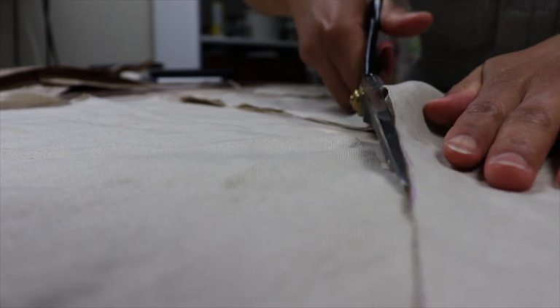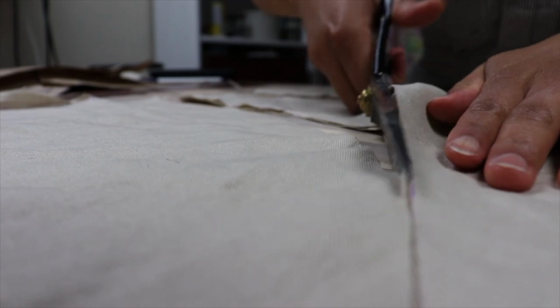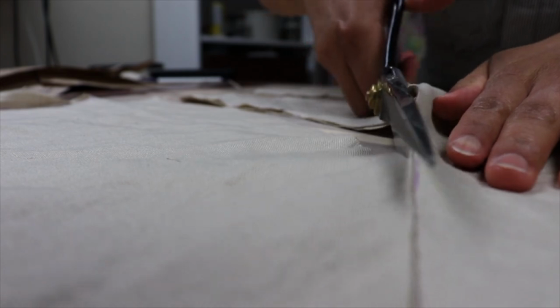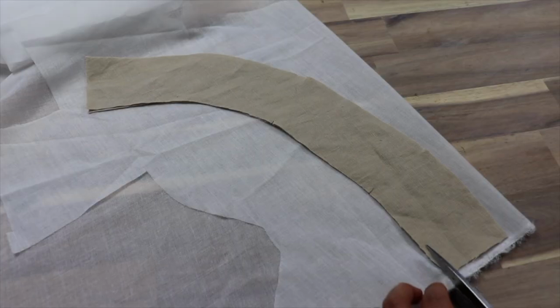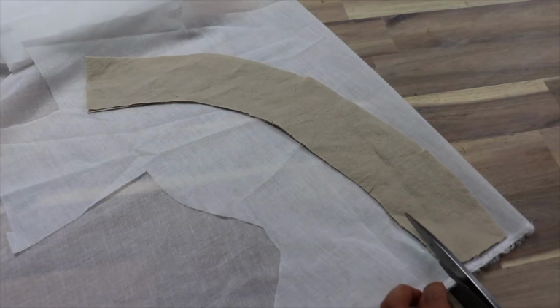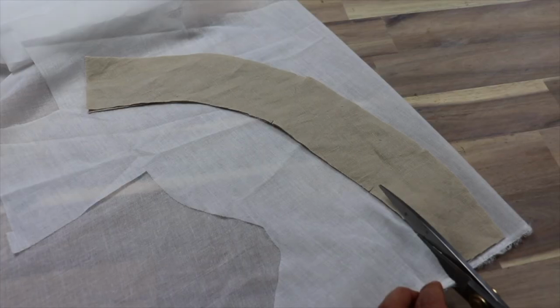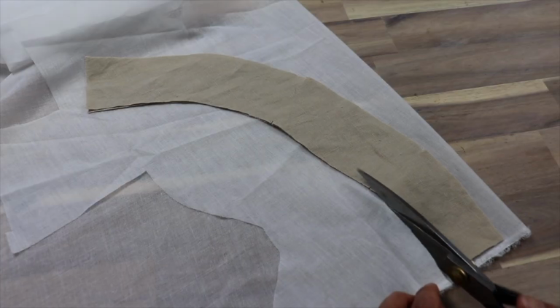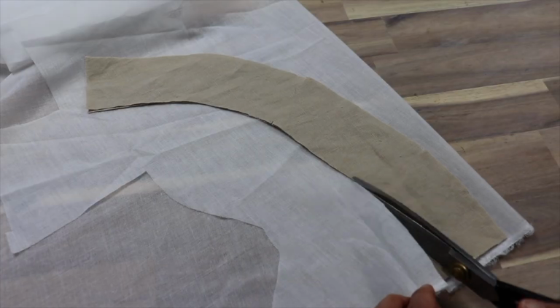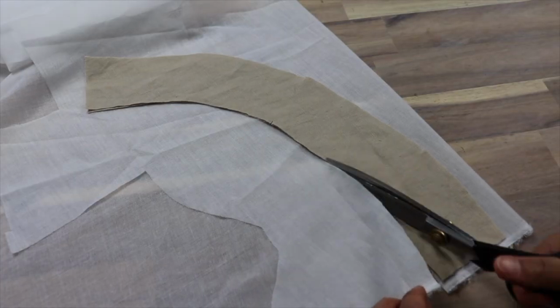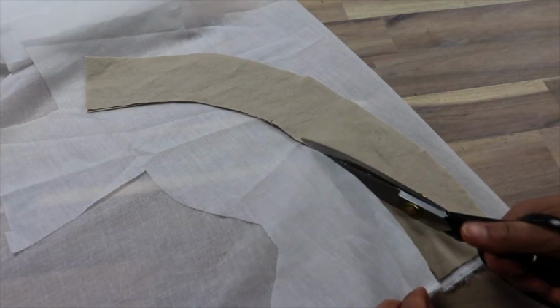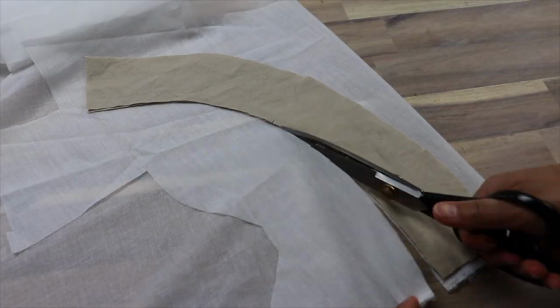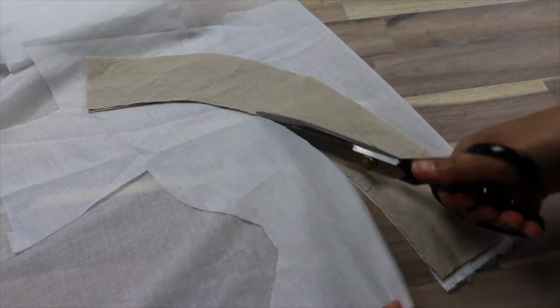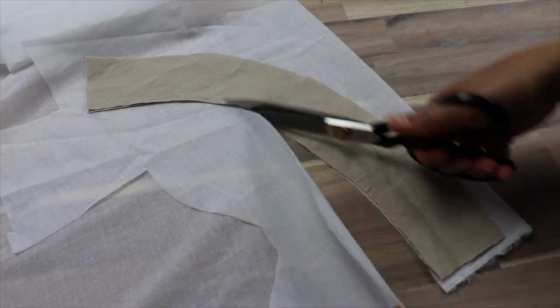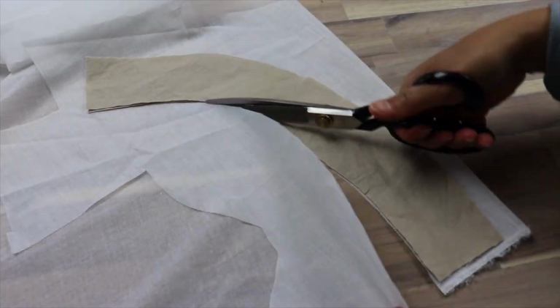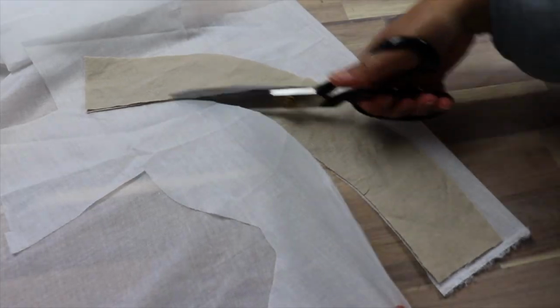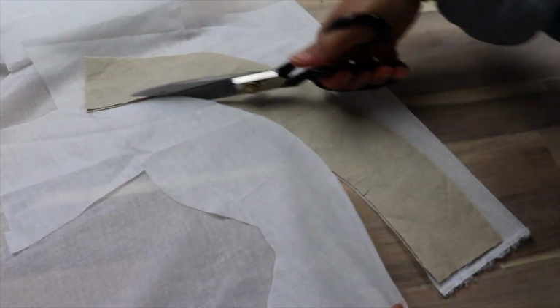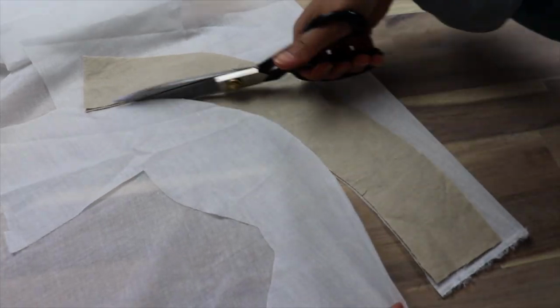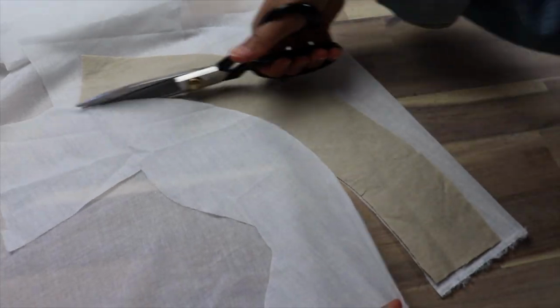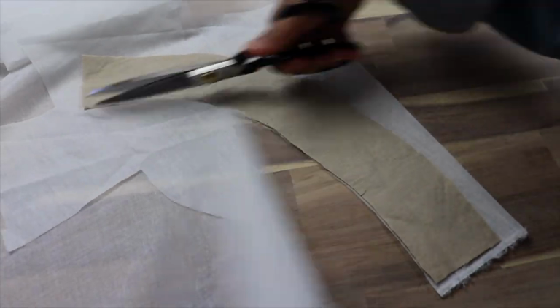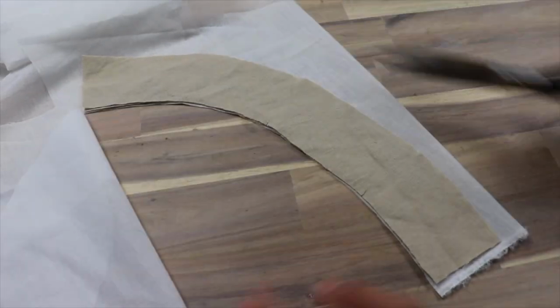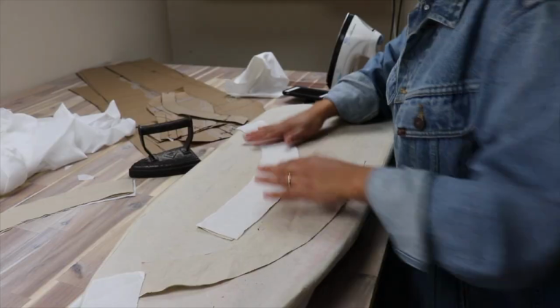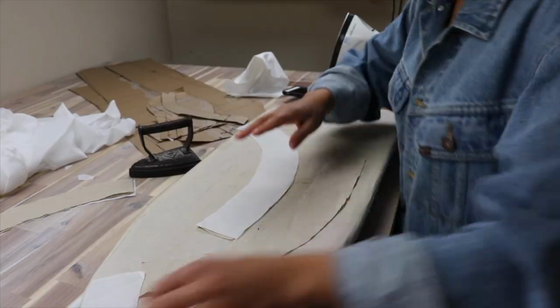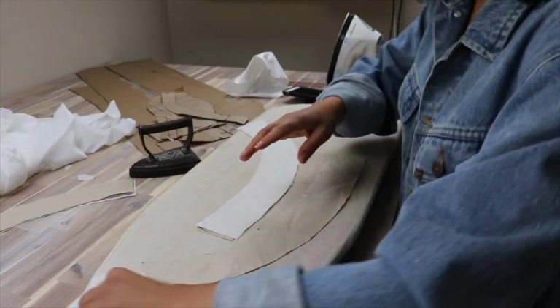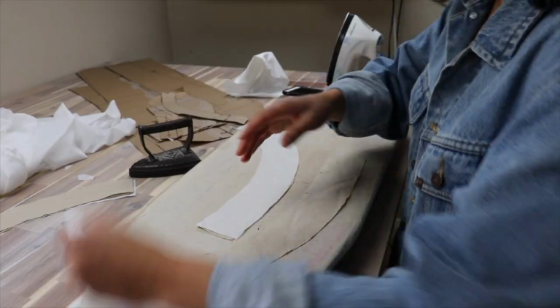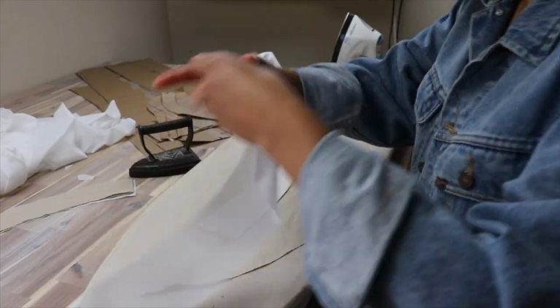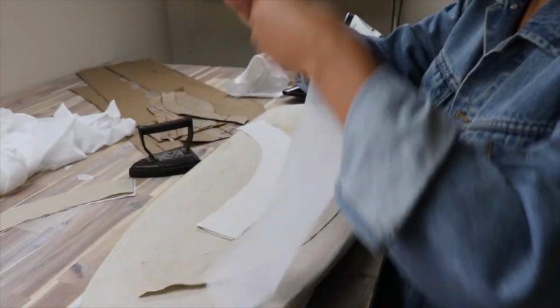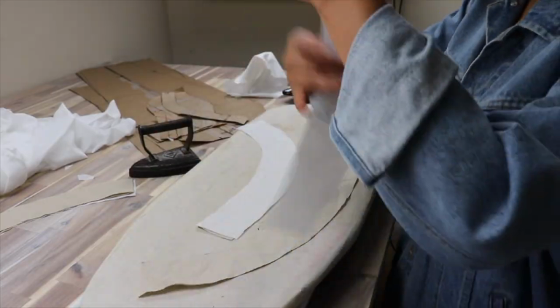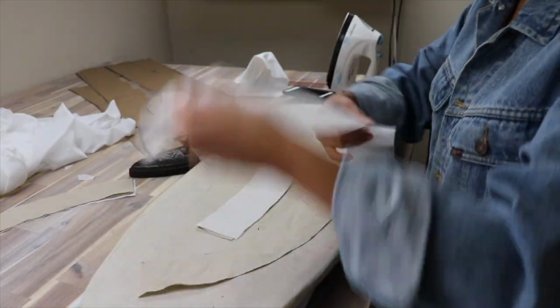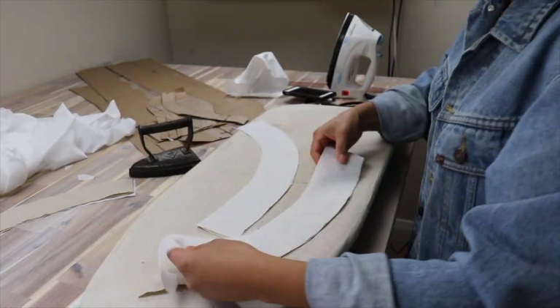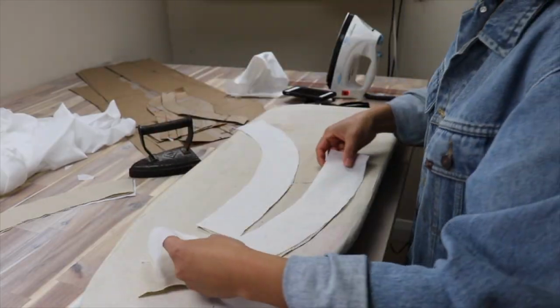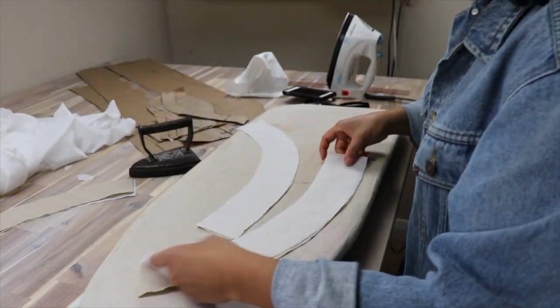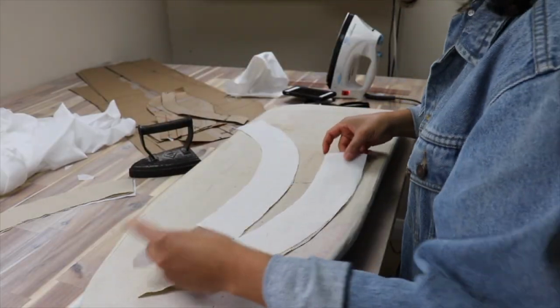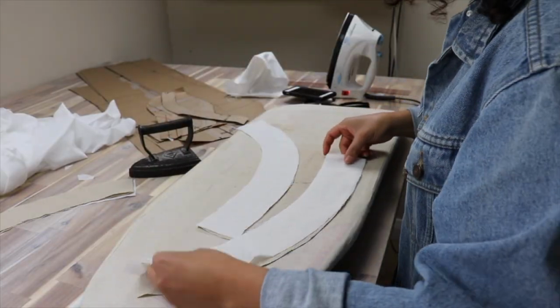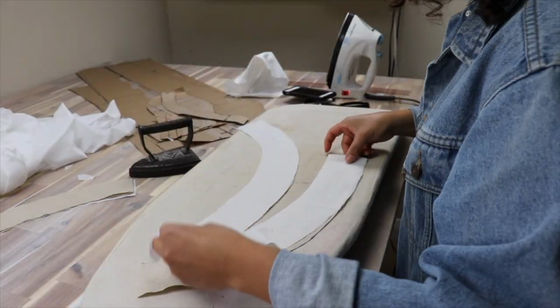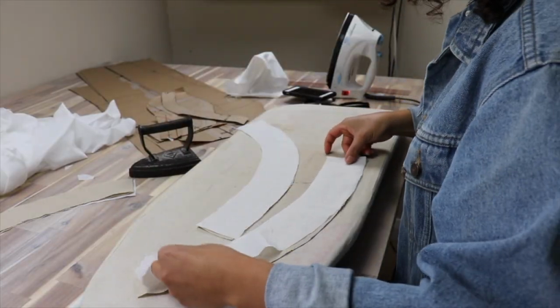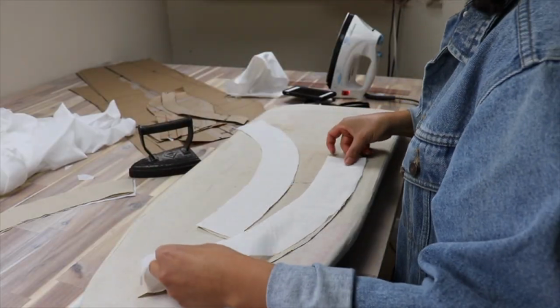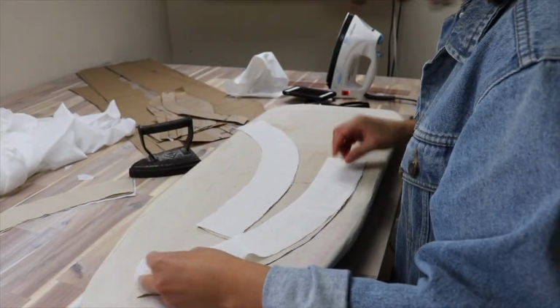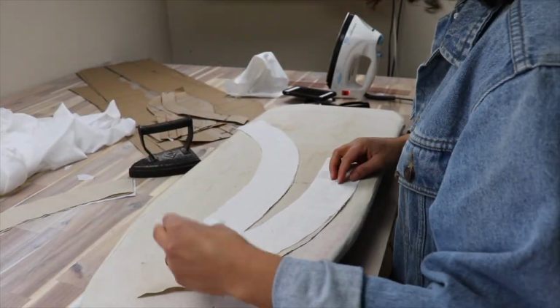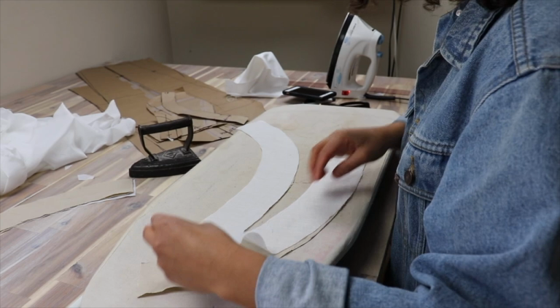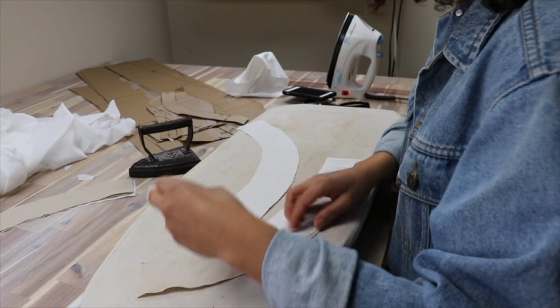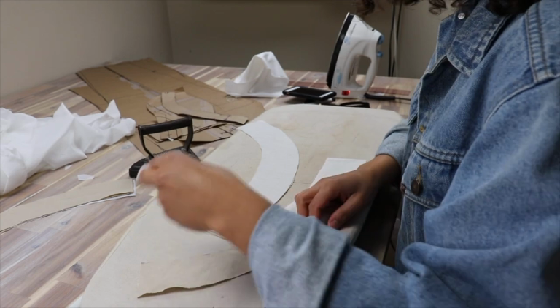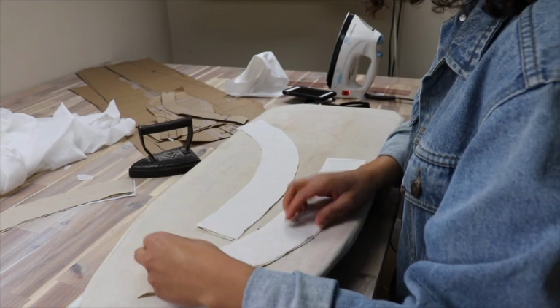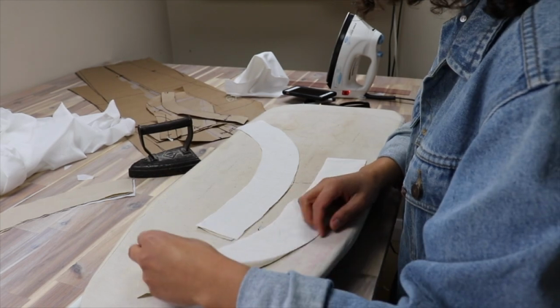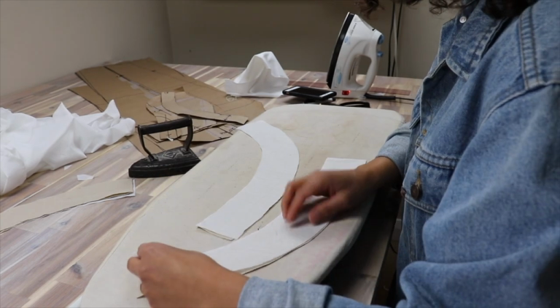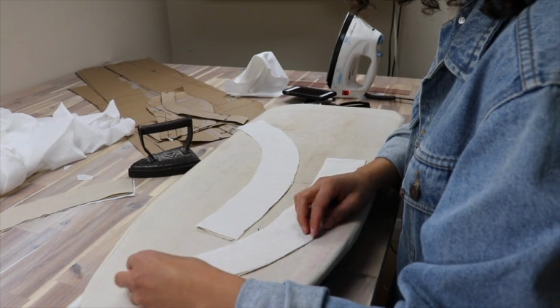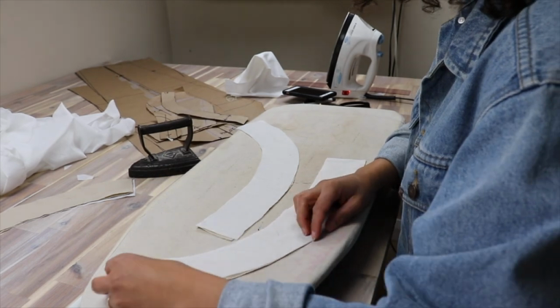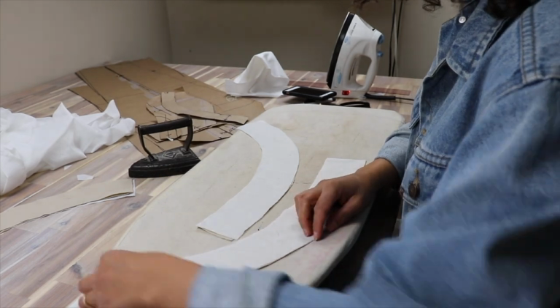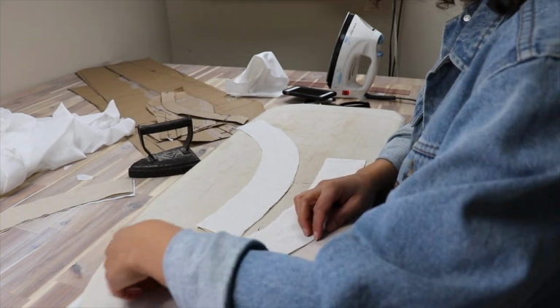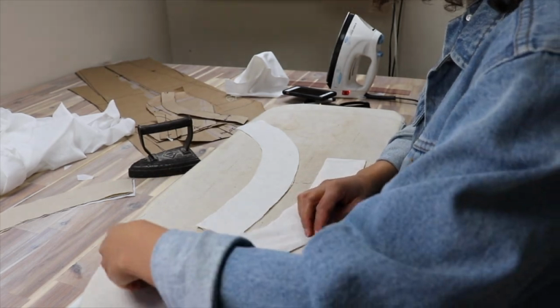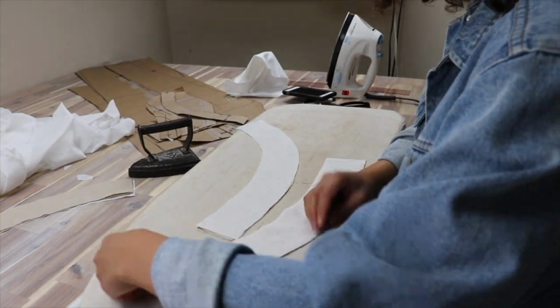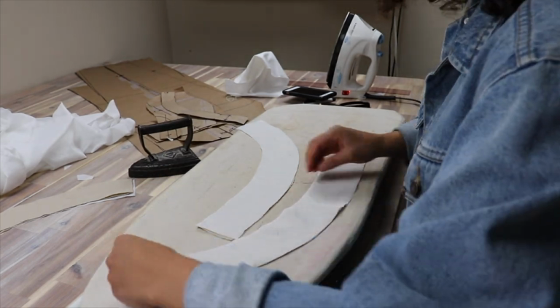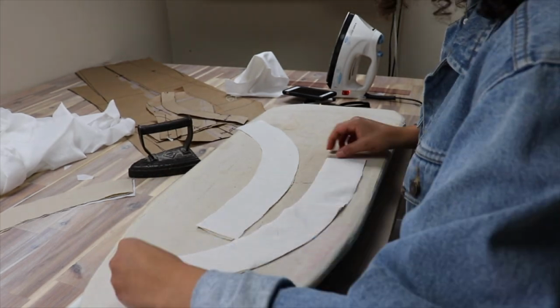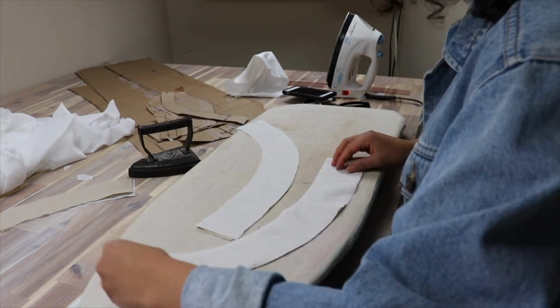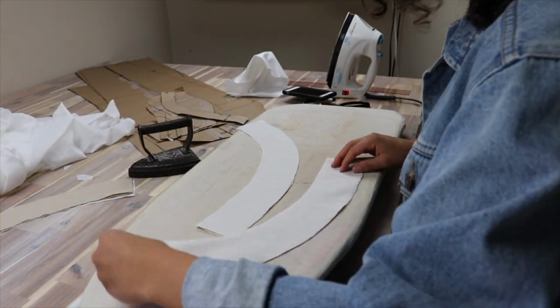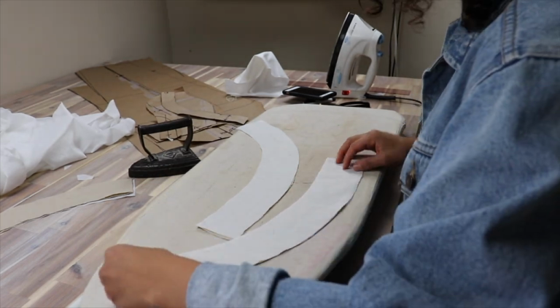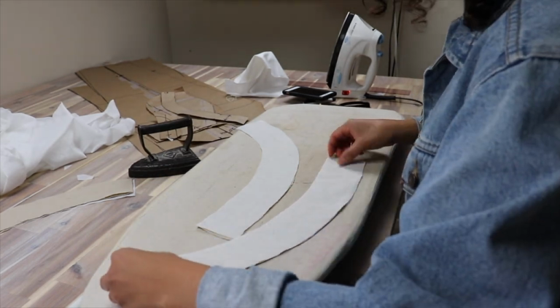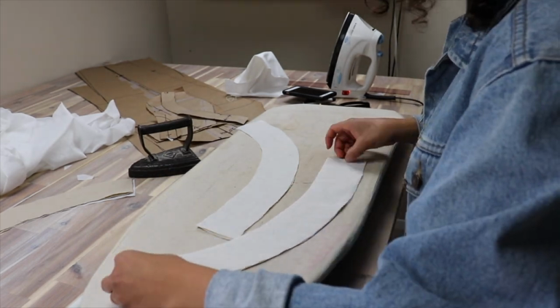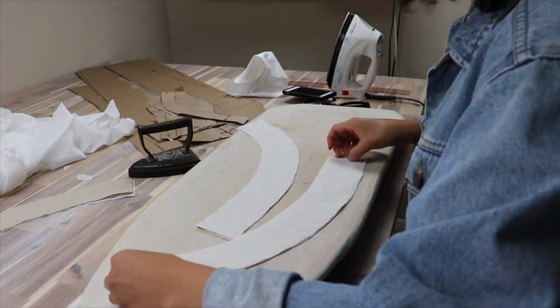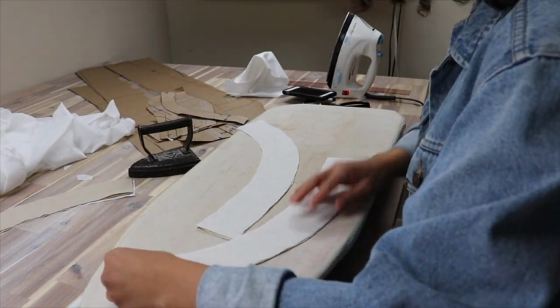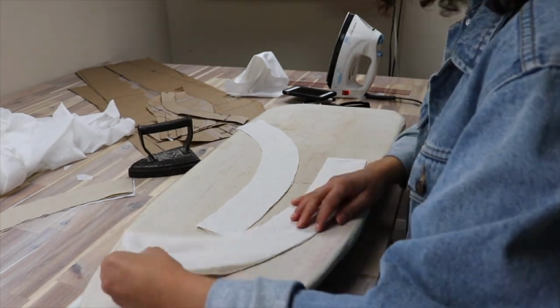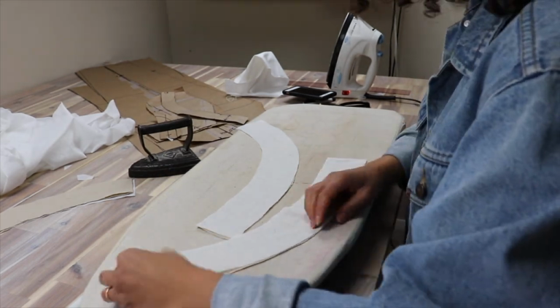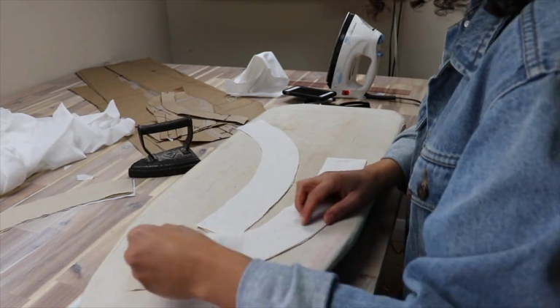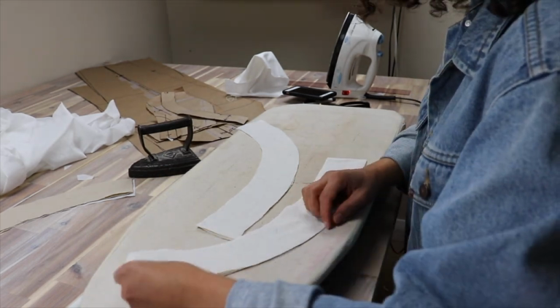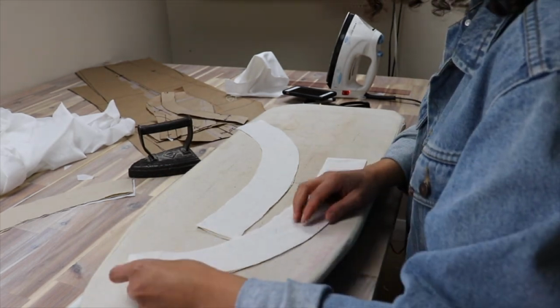You also want to add some lightweight fusible interfacing to all four pieces of your waistband — it will help minimize stretching over time.